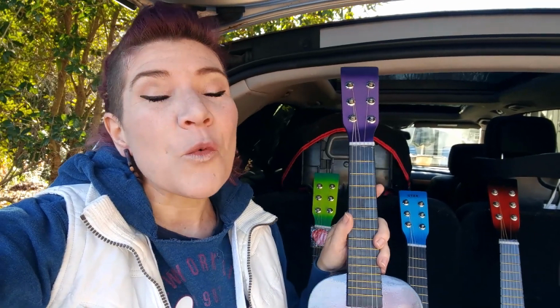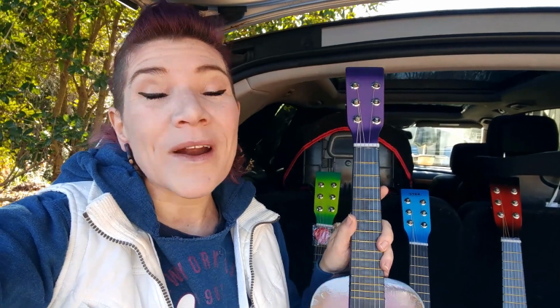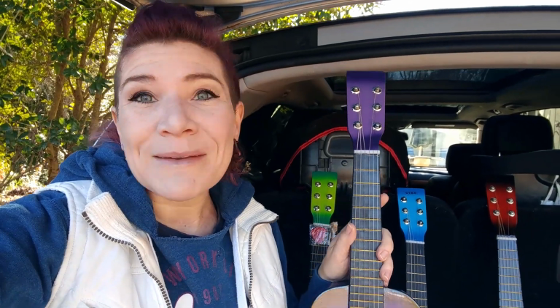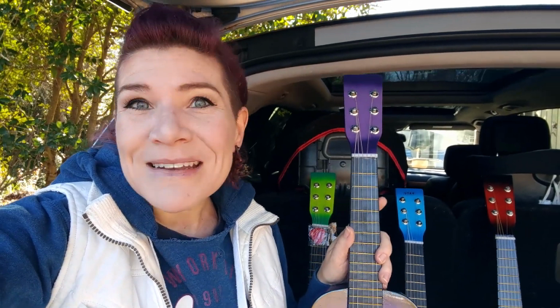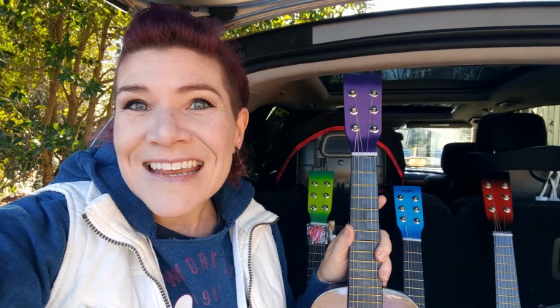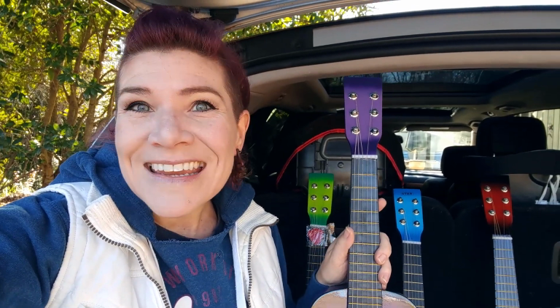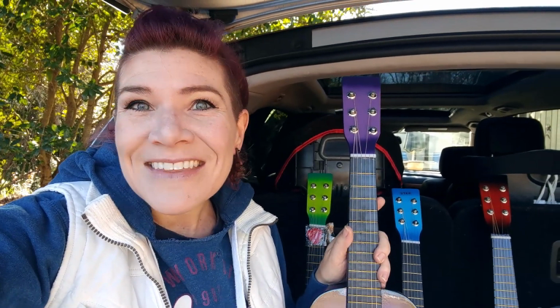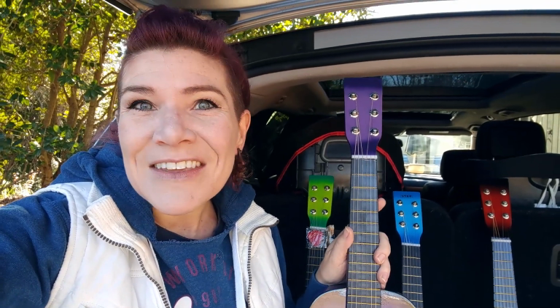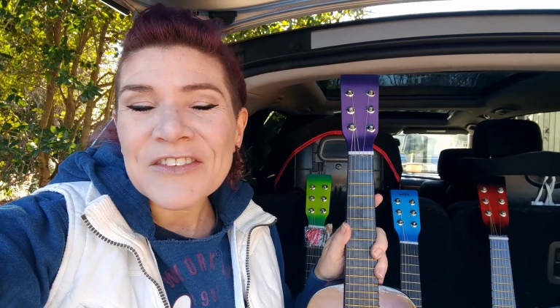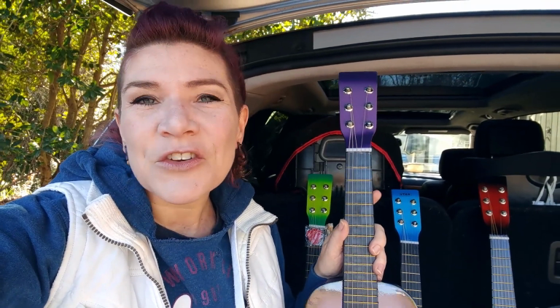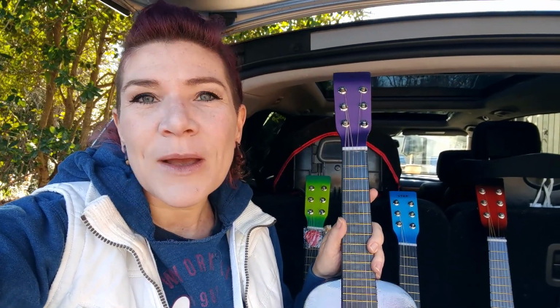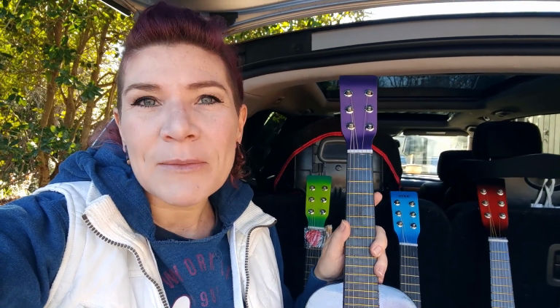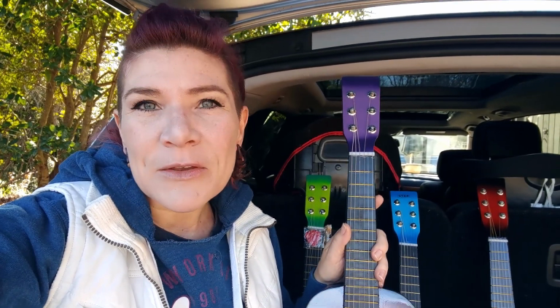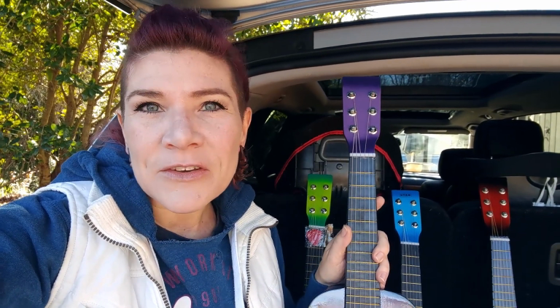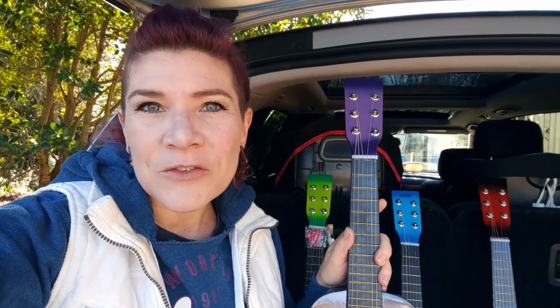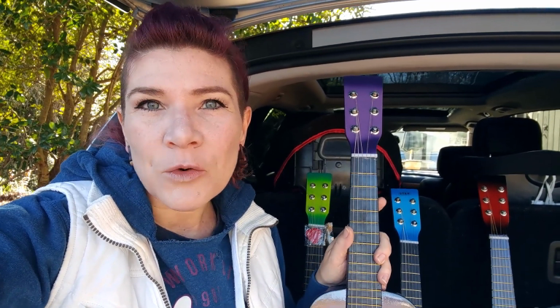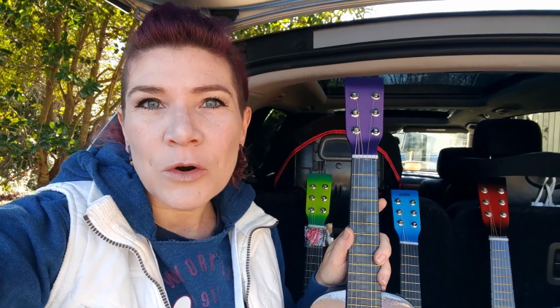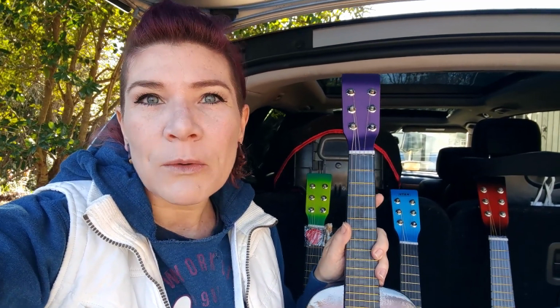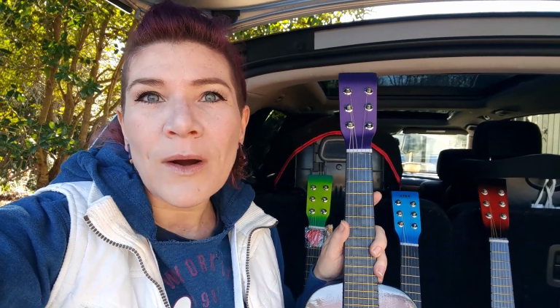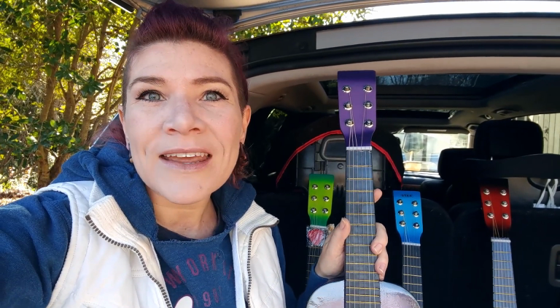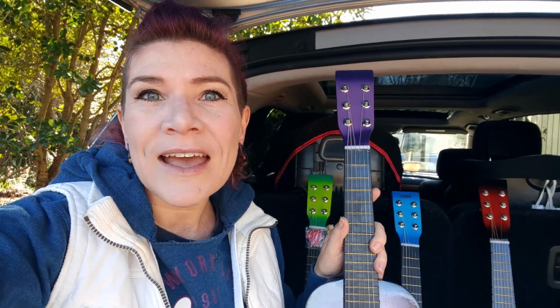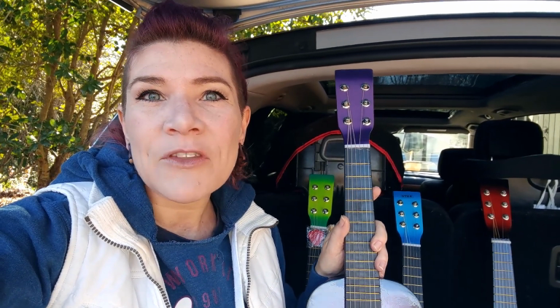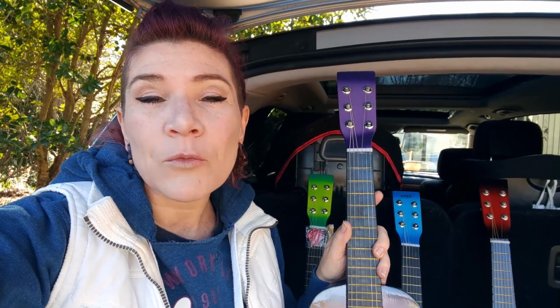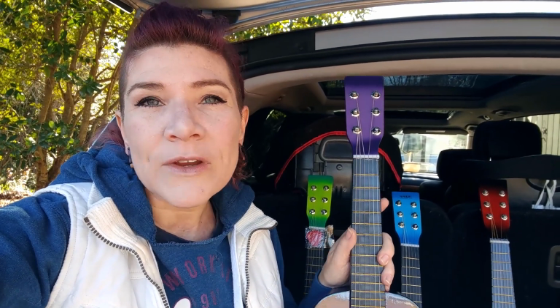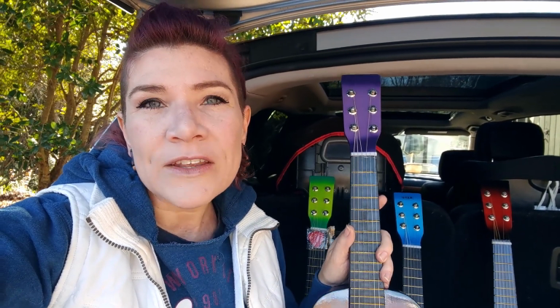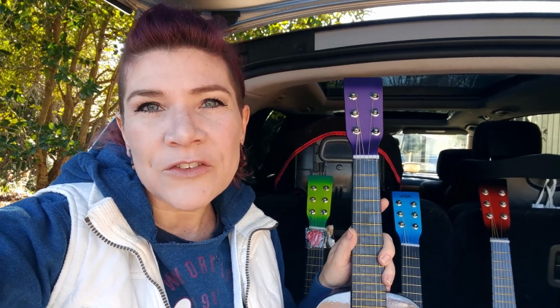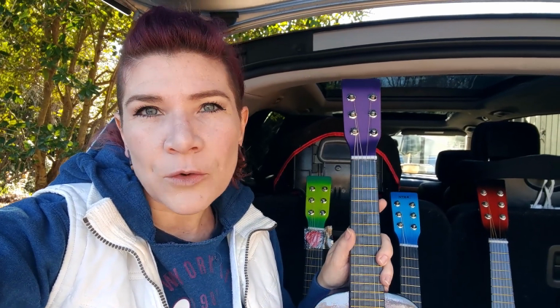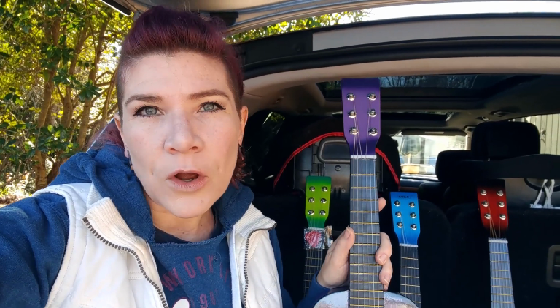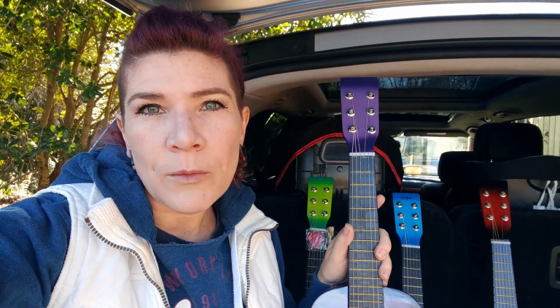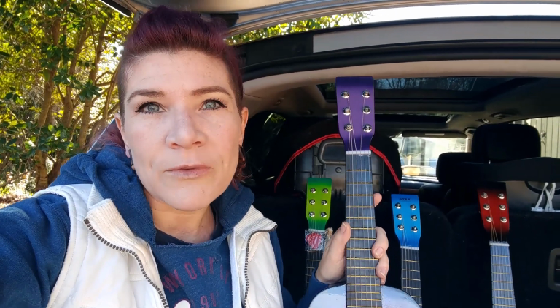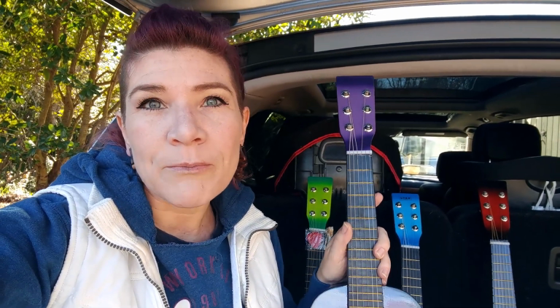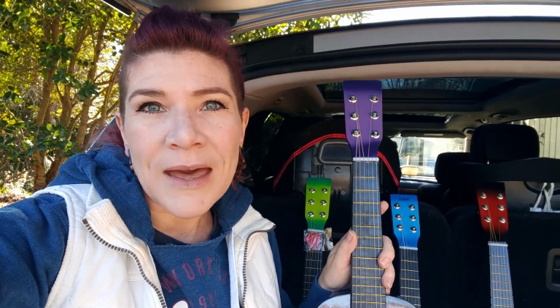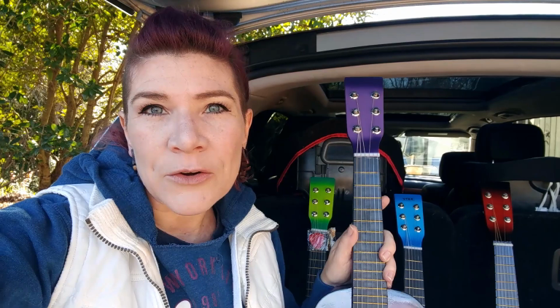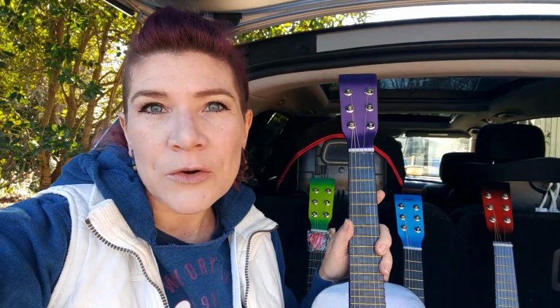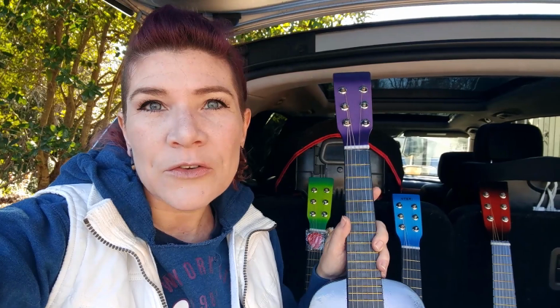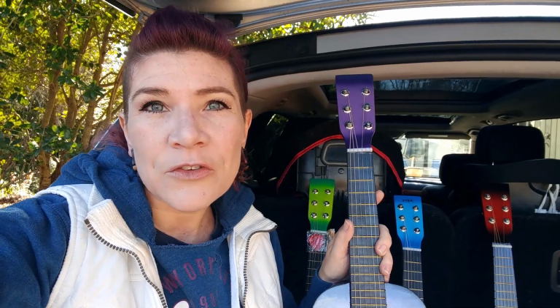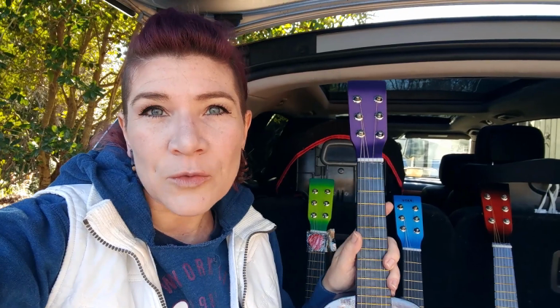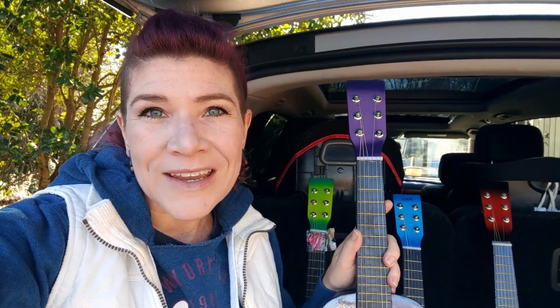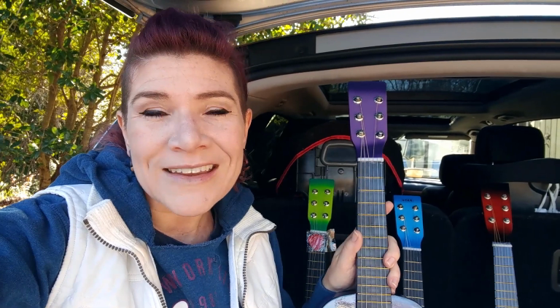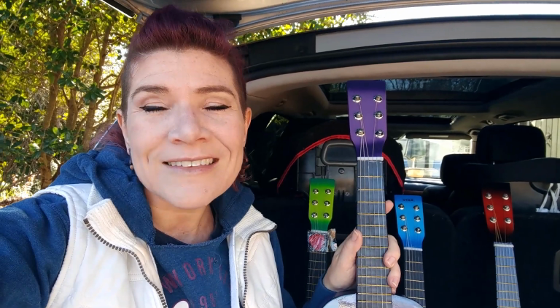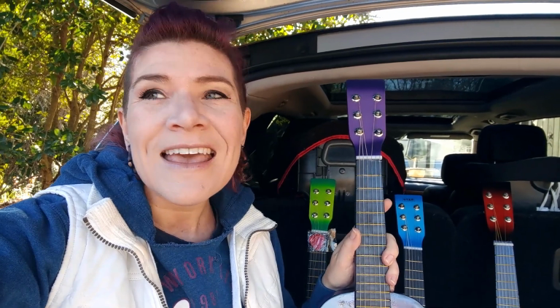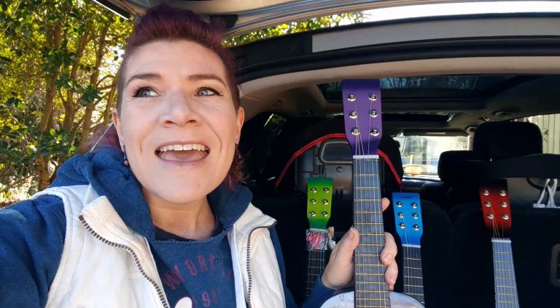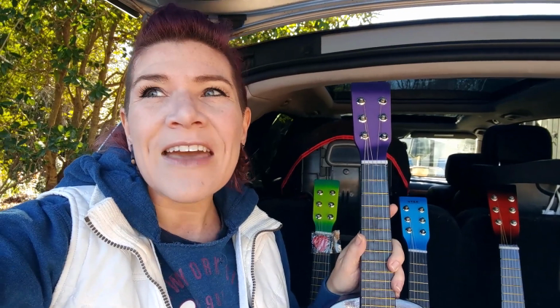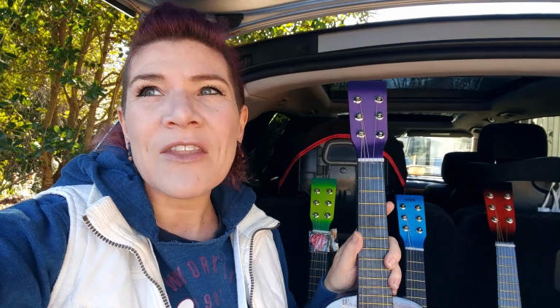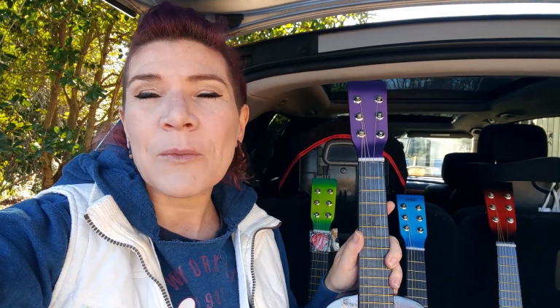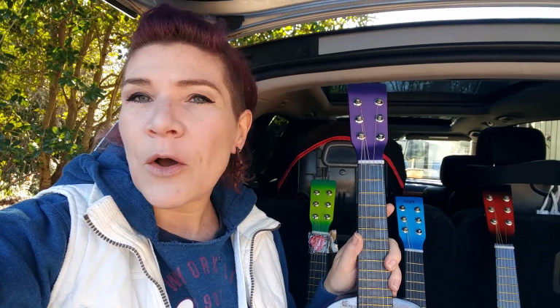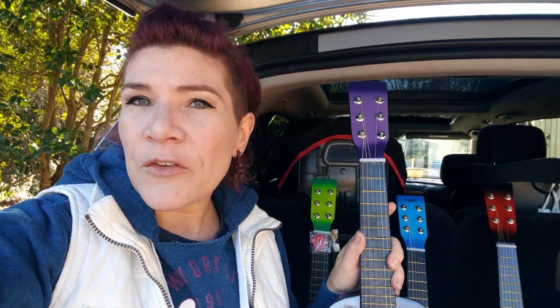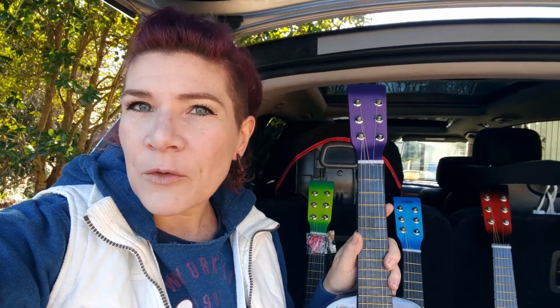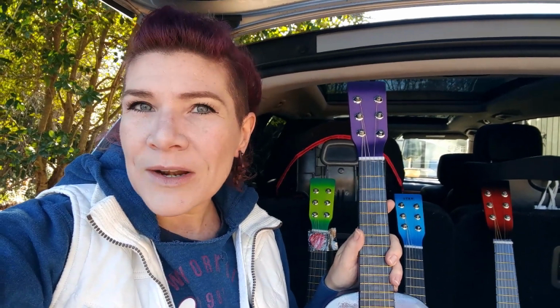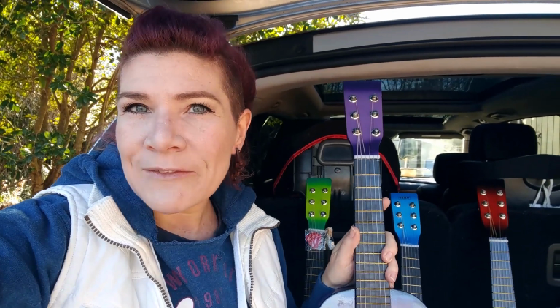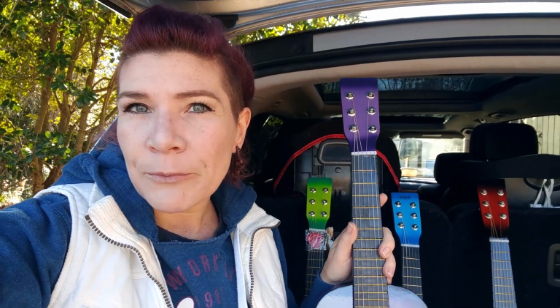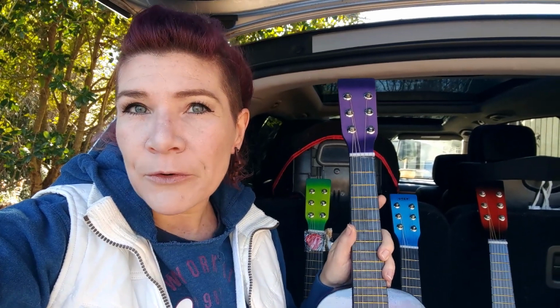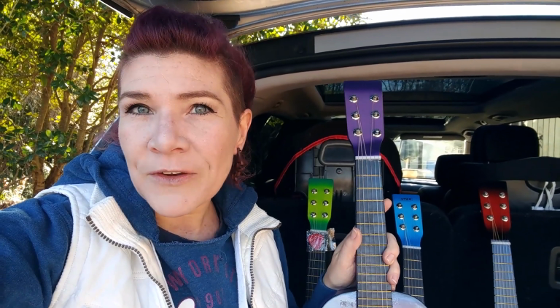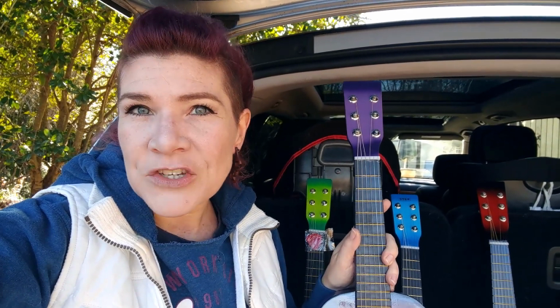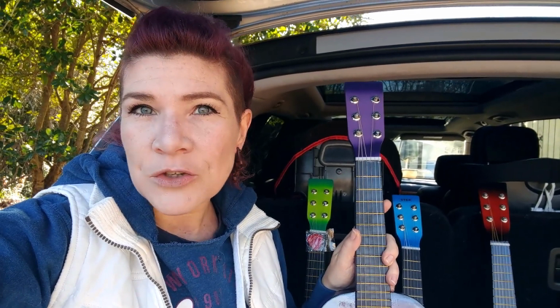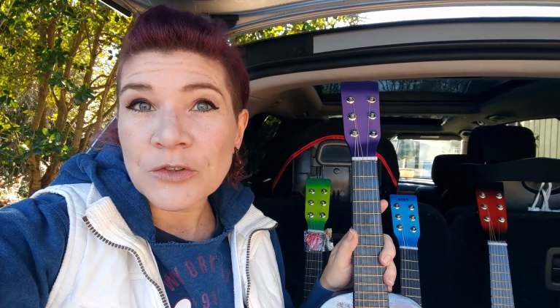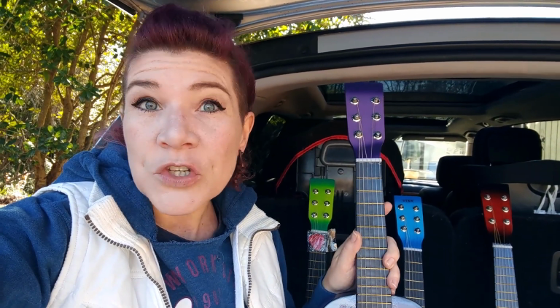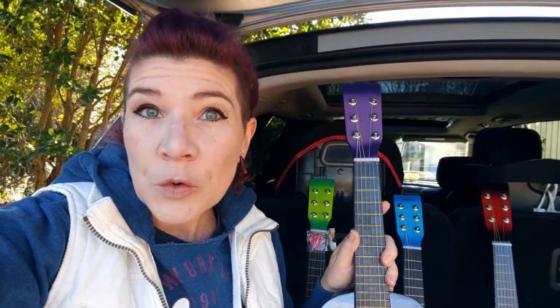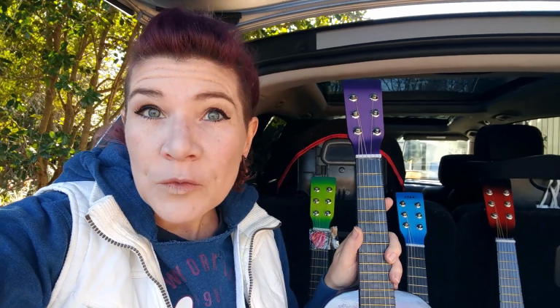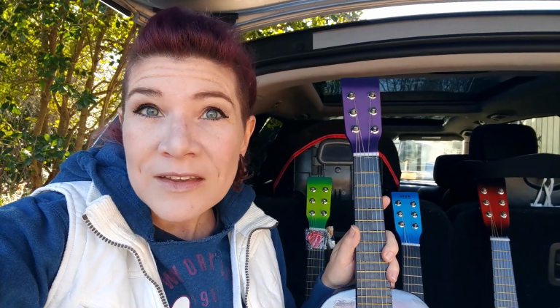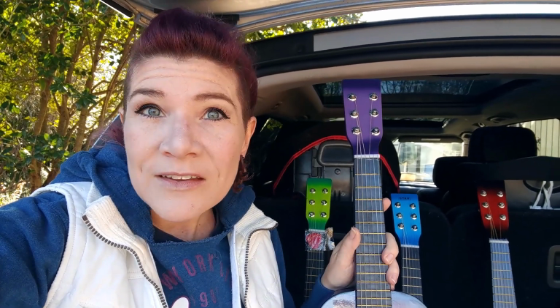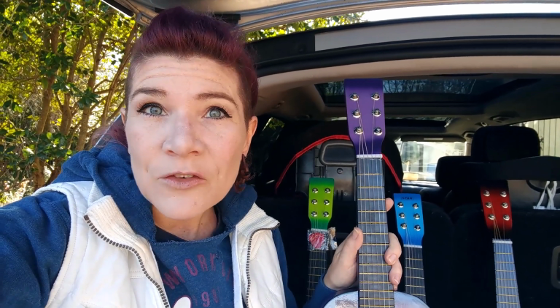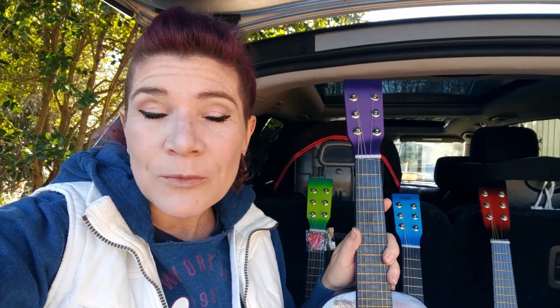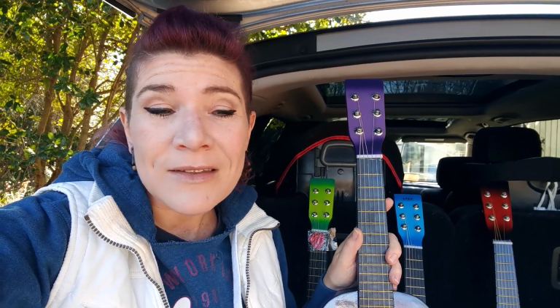We're going to be taking these to a music store. We want to have them re-strung with better strings, and then we also want to have a professional tune these instruments.